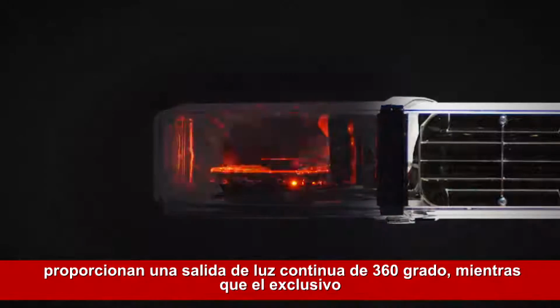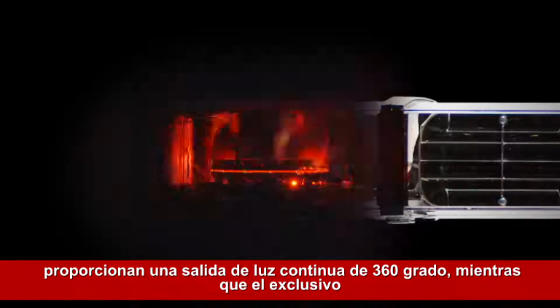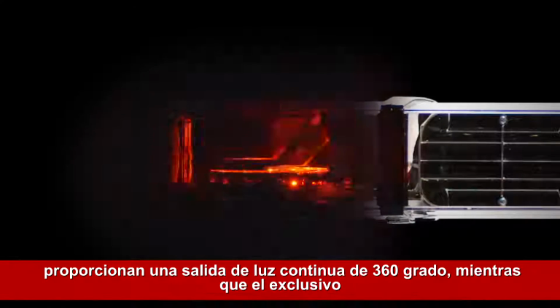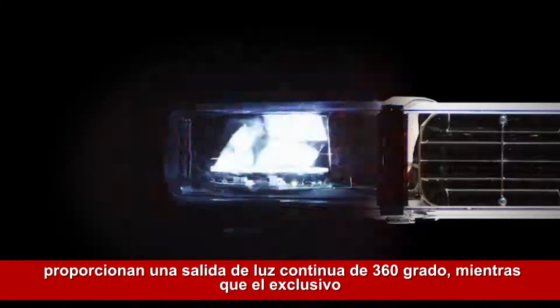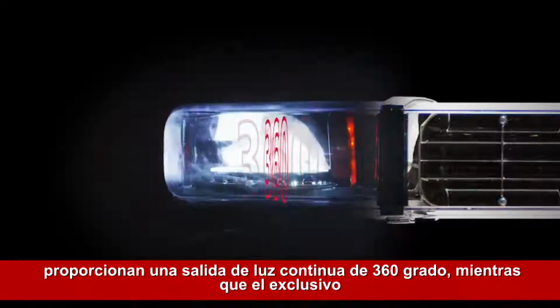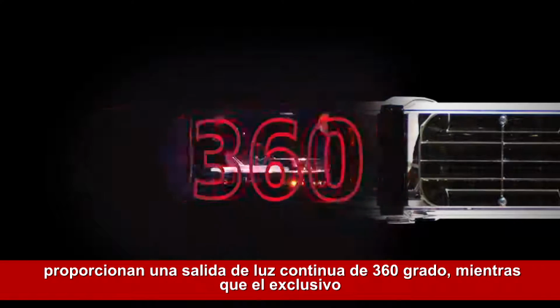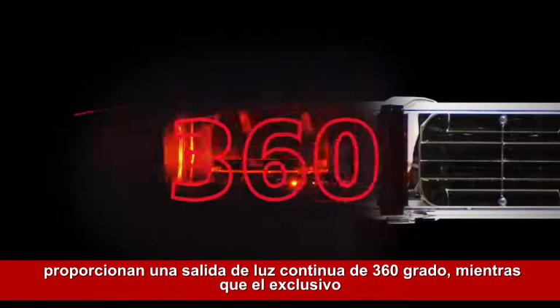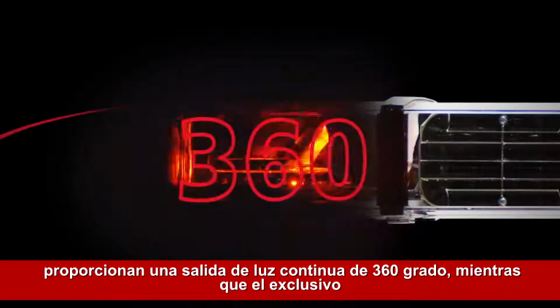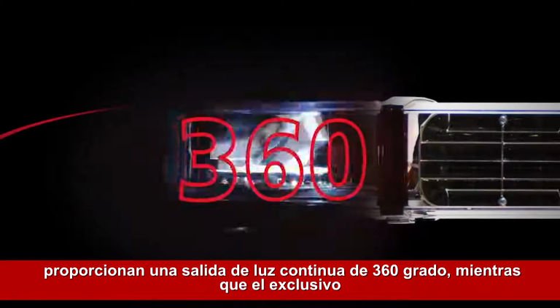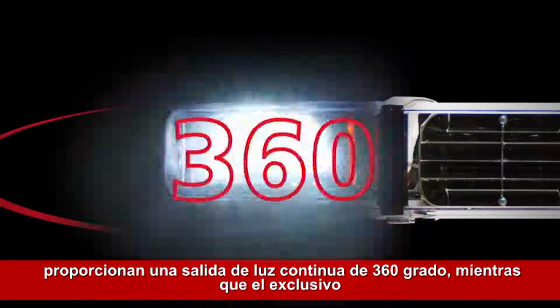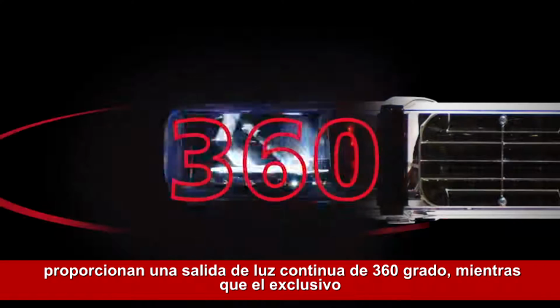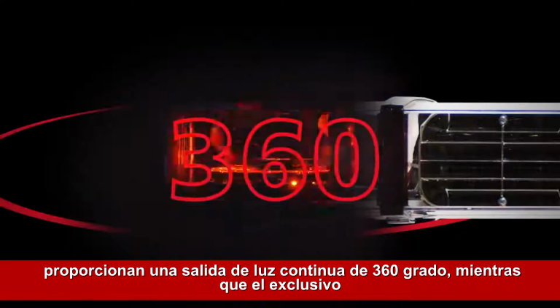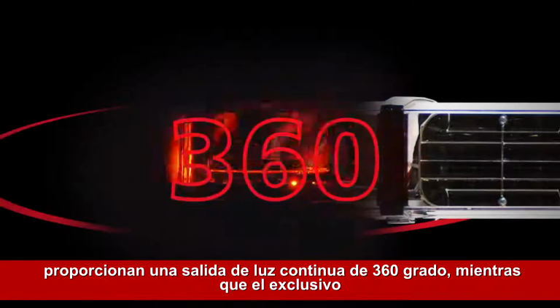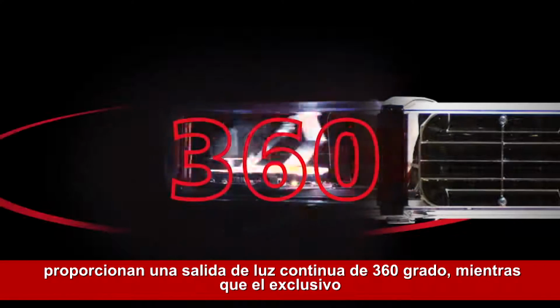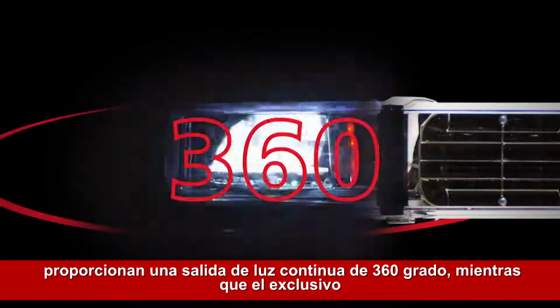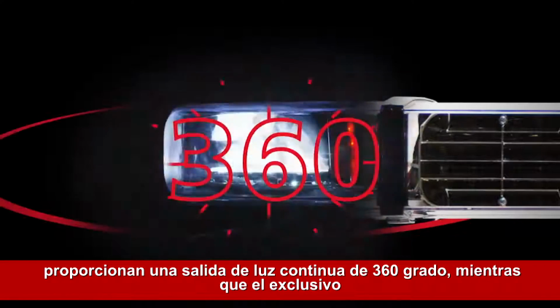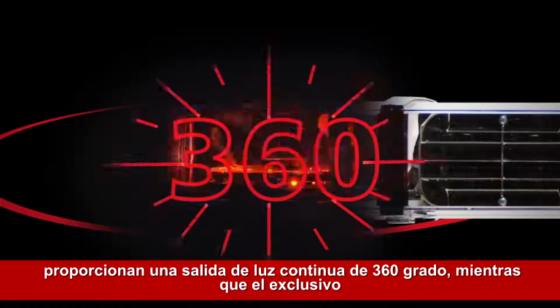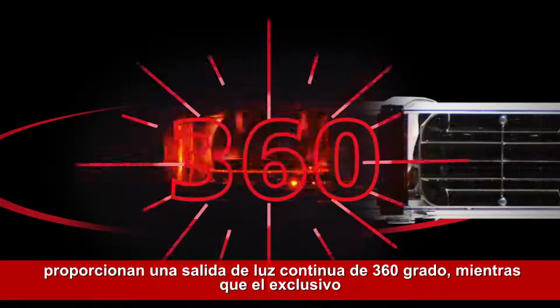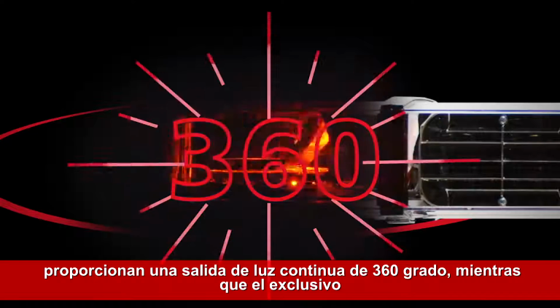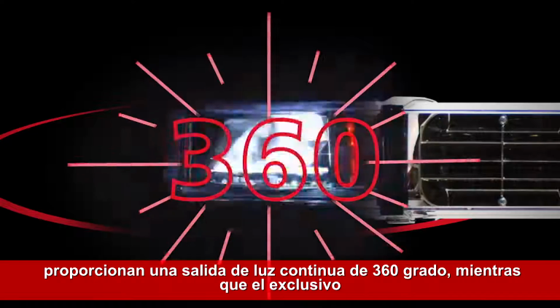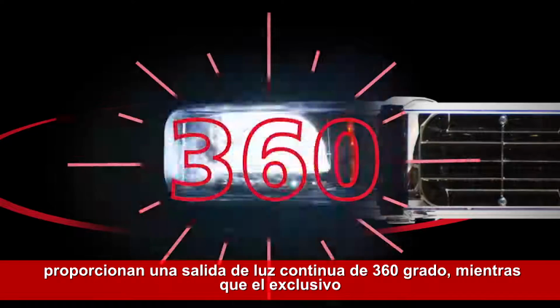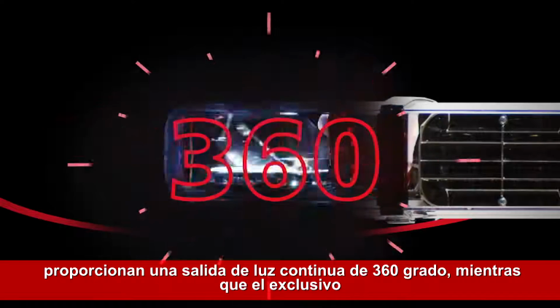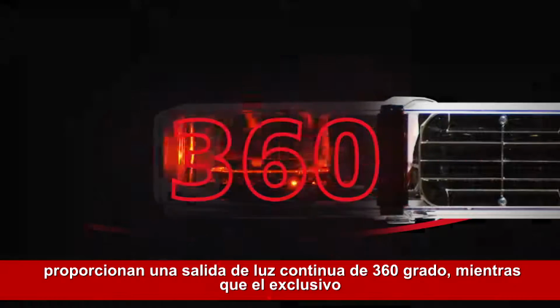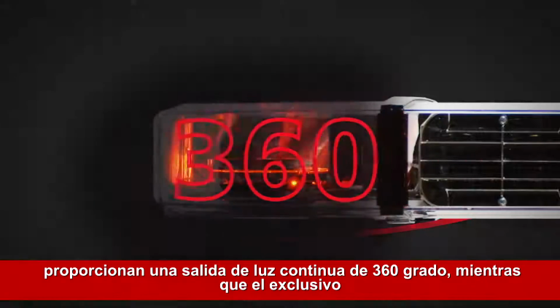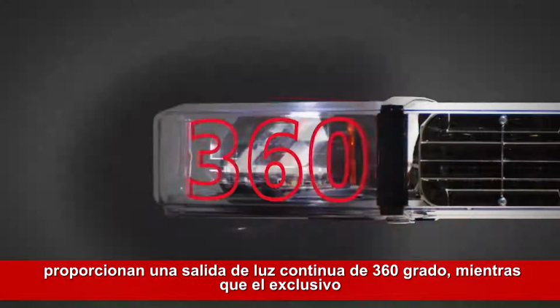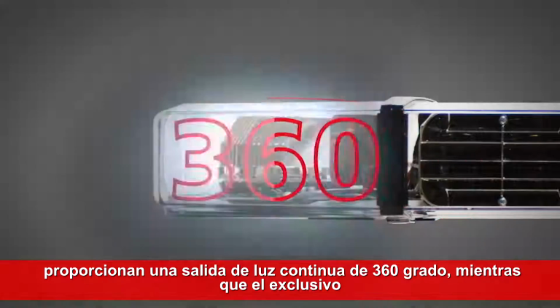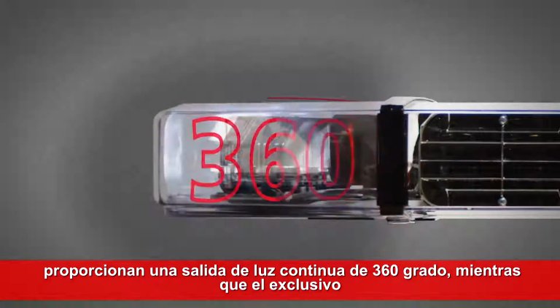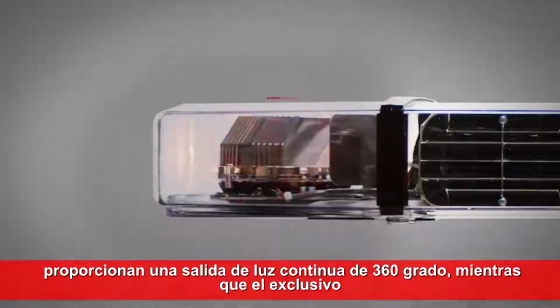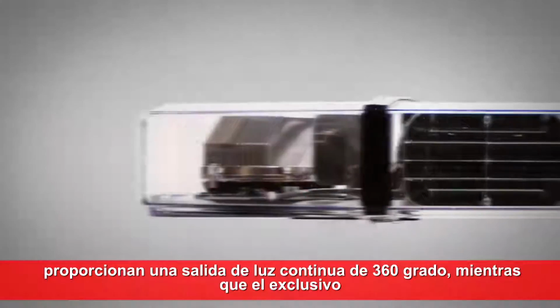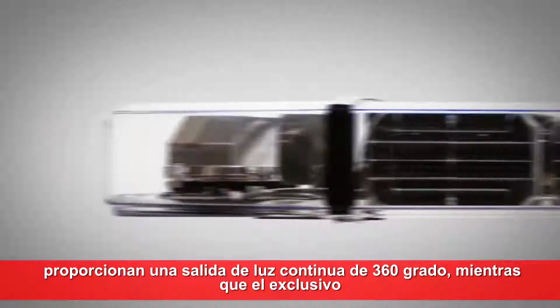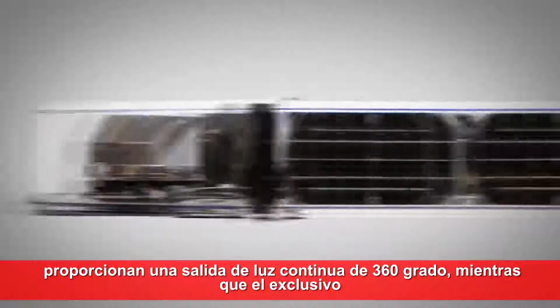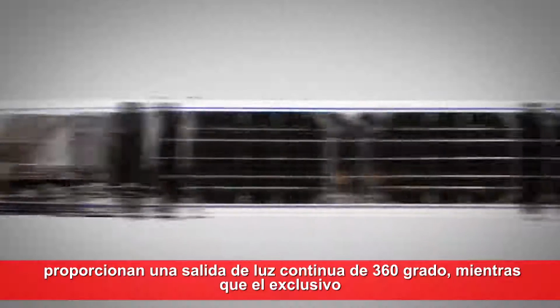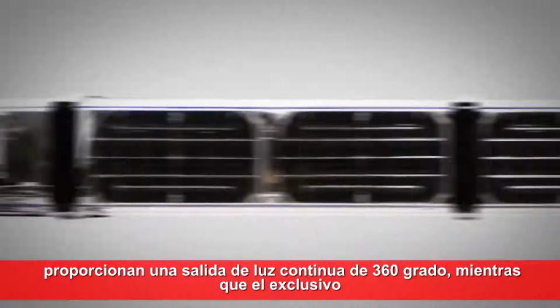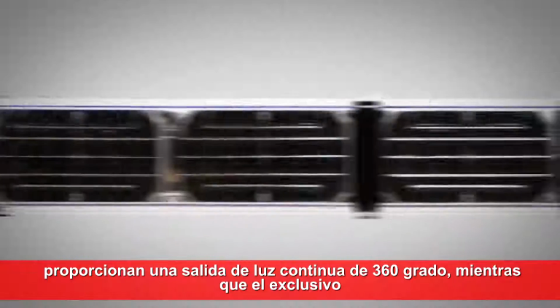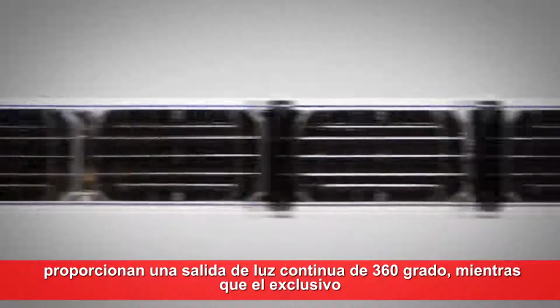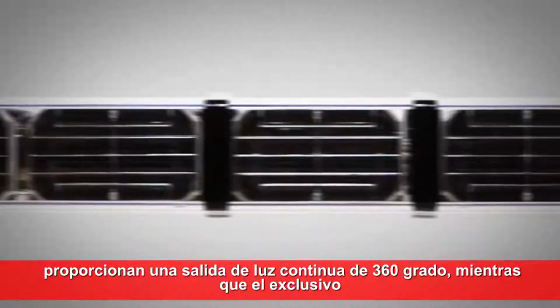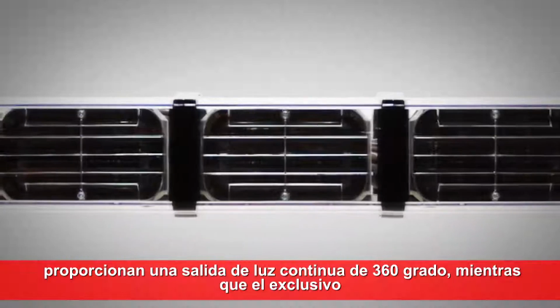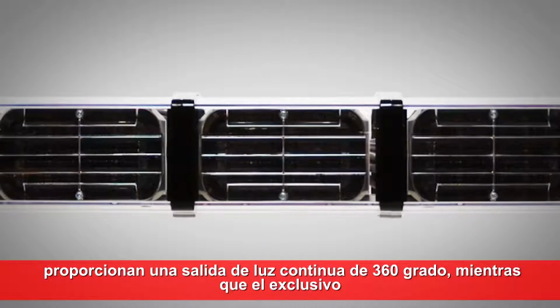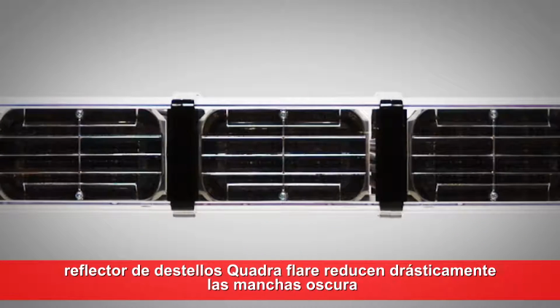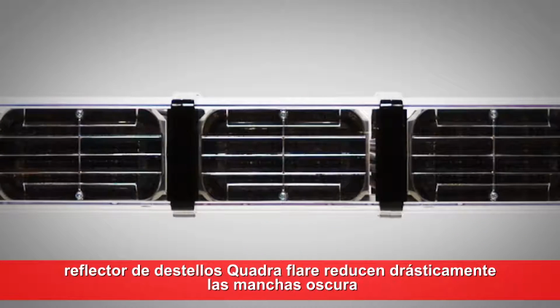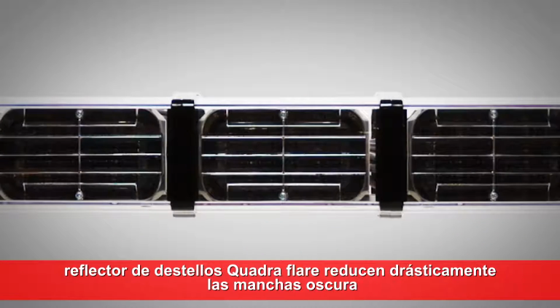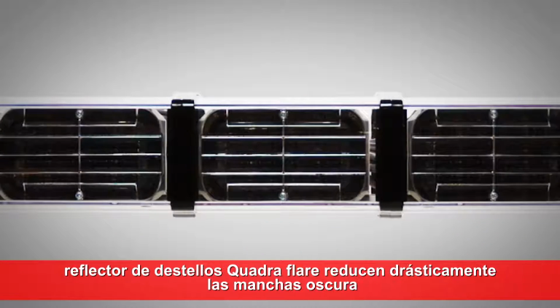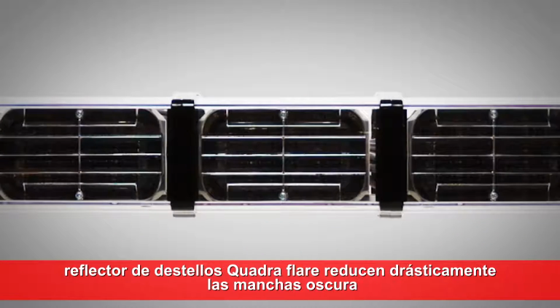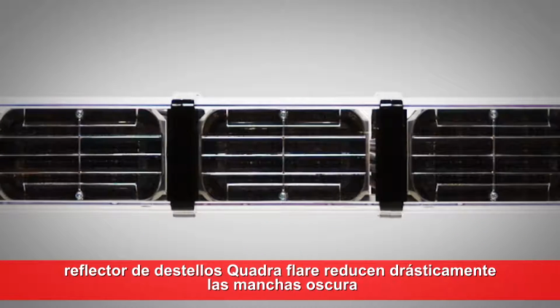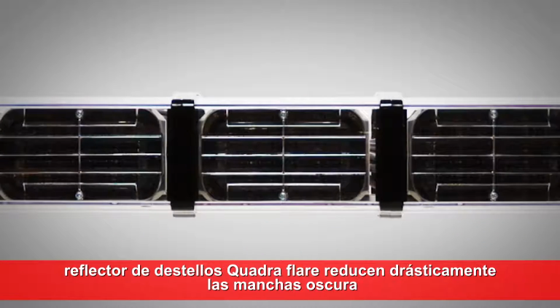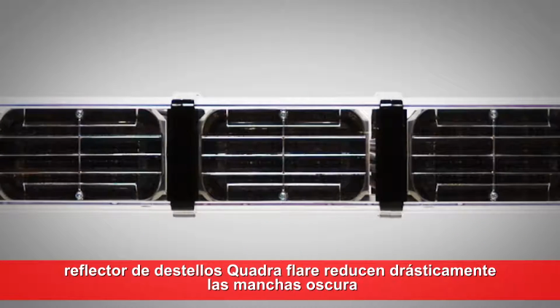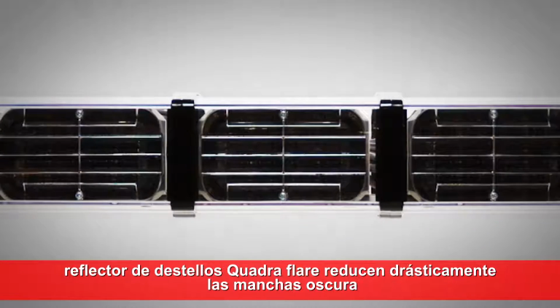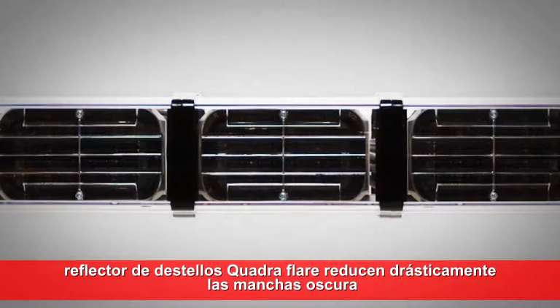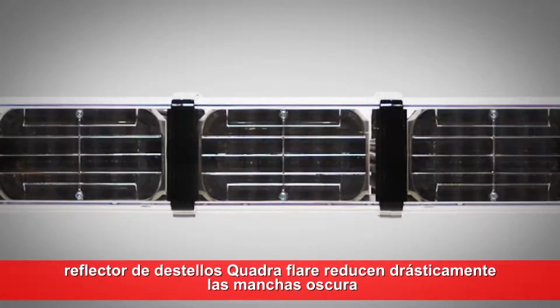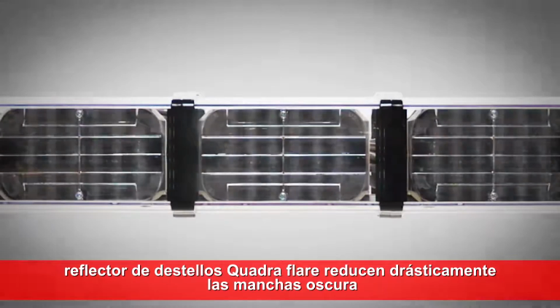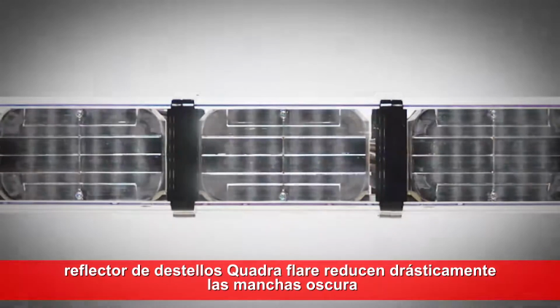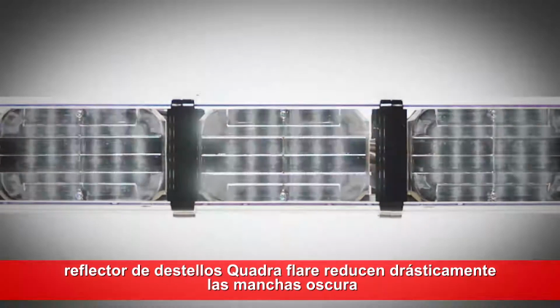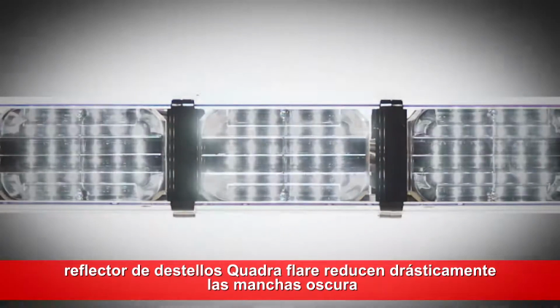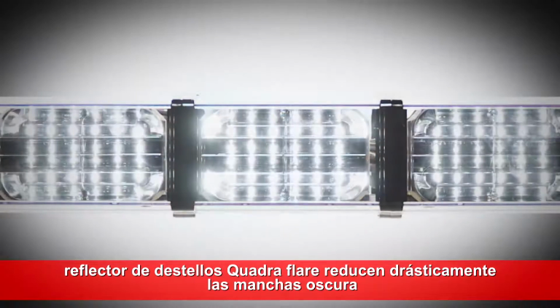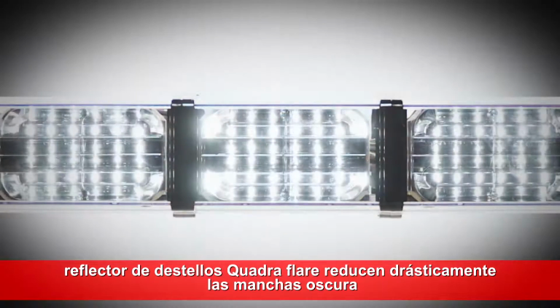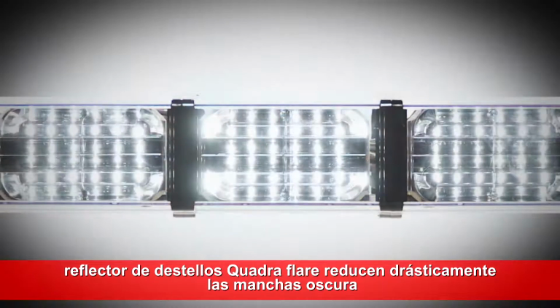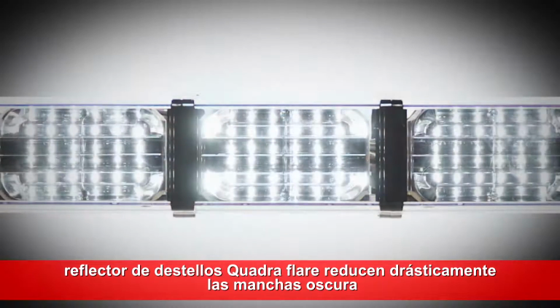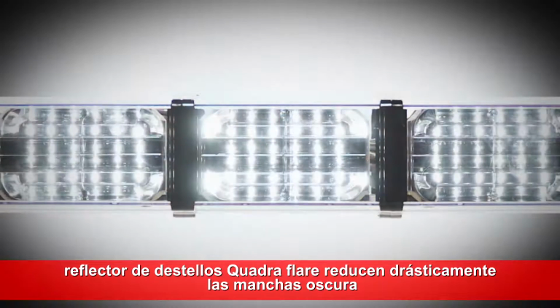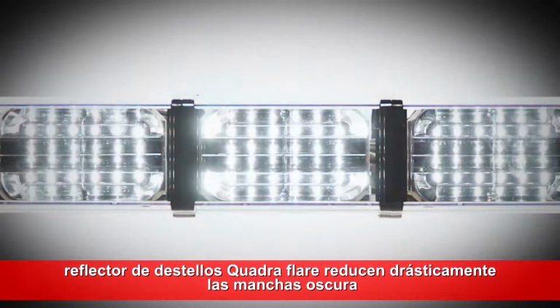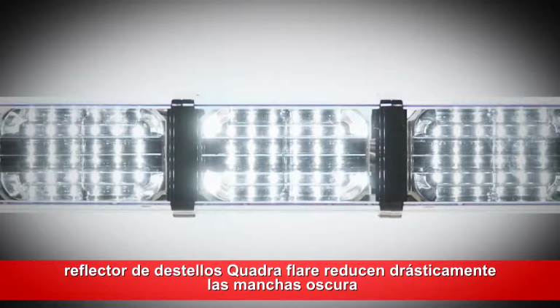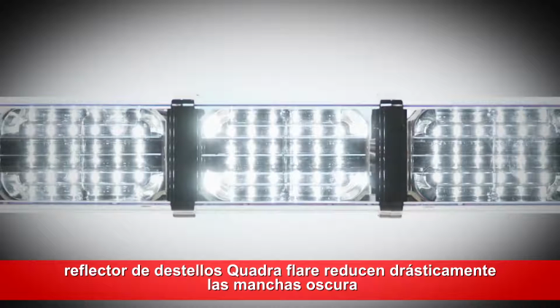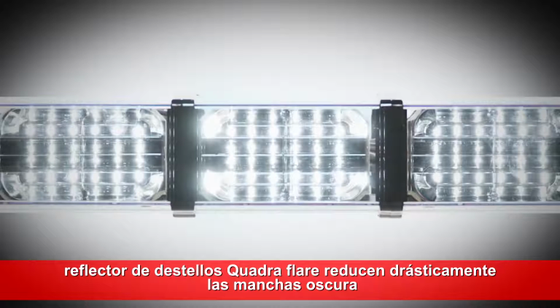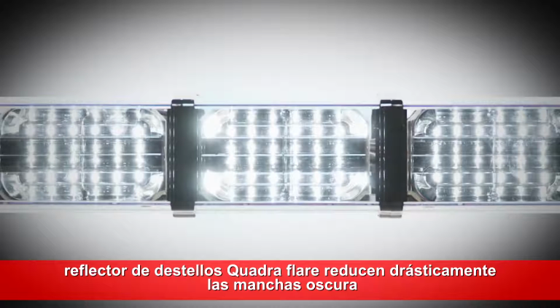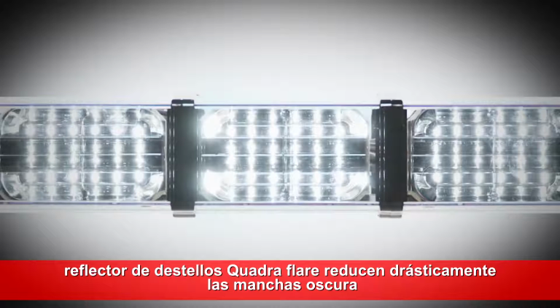A combination that significantly improves warning in a variety of visual situations. The patented Solaris LED rotating reflectors provide continuous 360-degree light output, while the Navigator's exclusive Quadra Flare reflectors dramatically reduce dark spots.